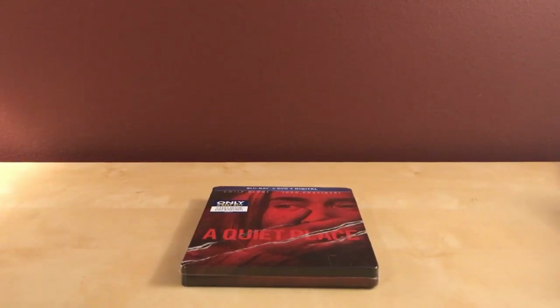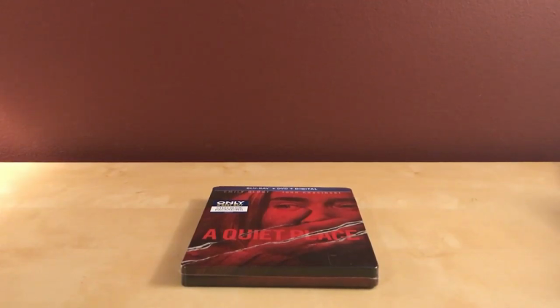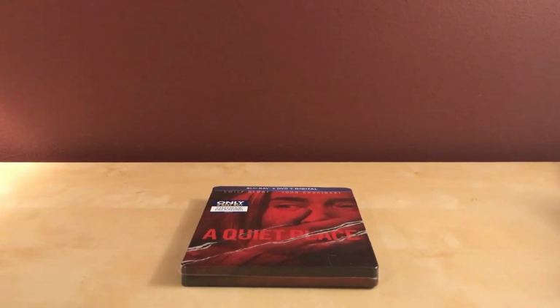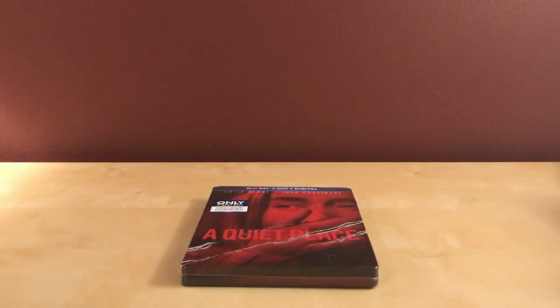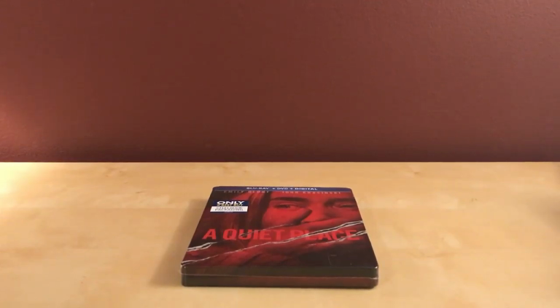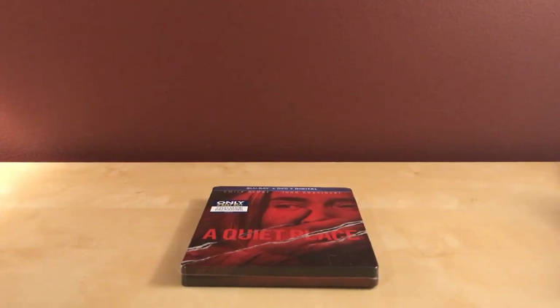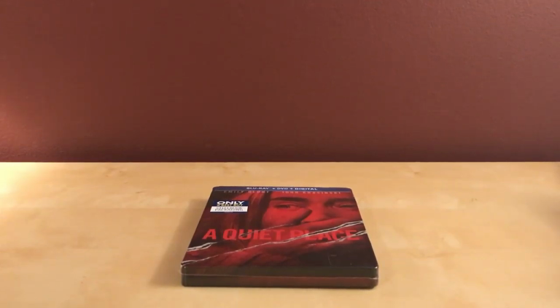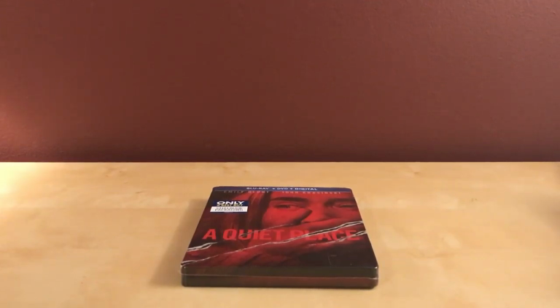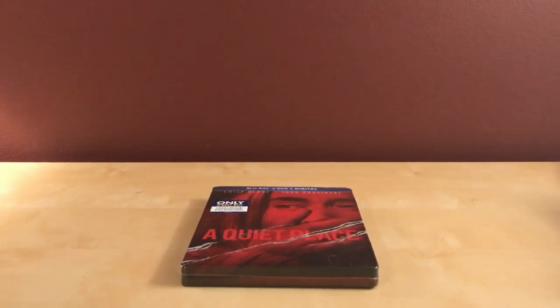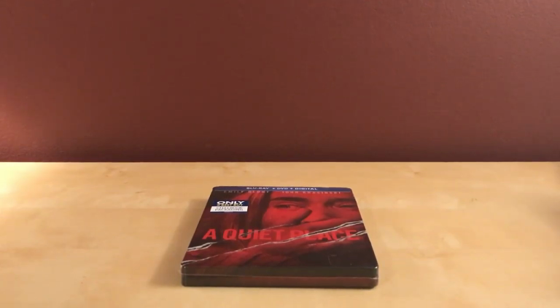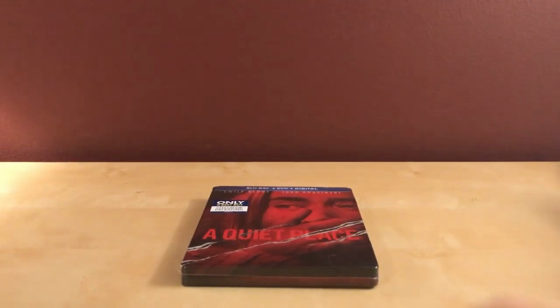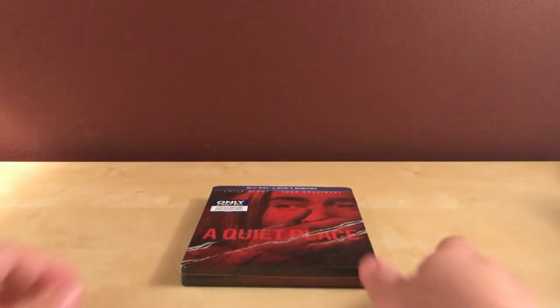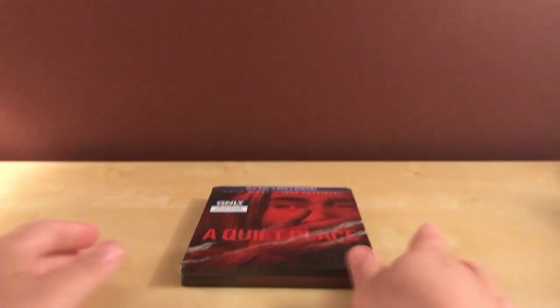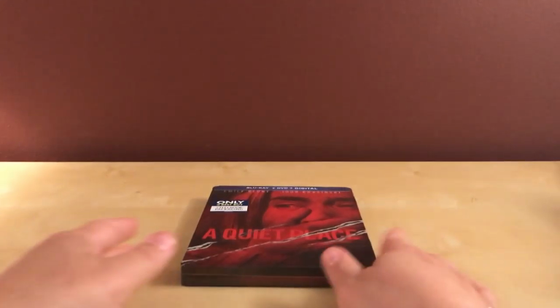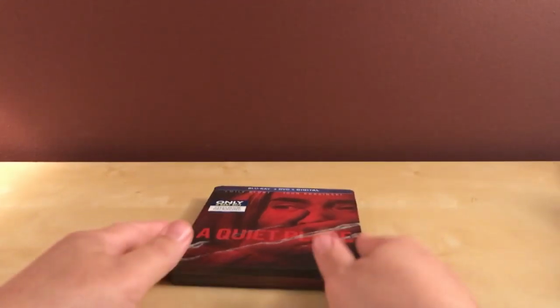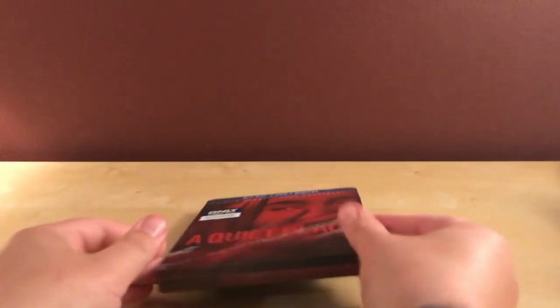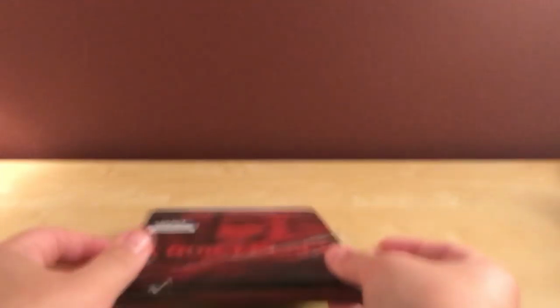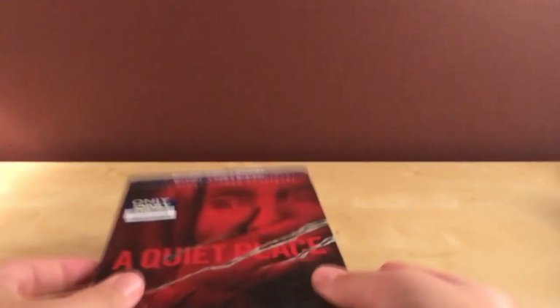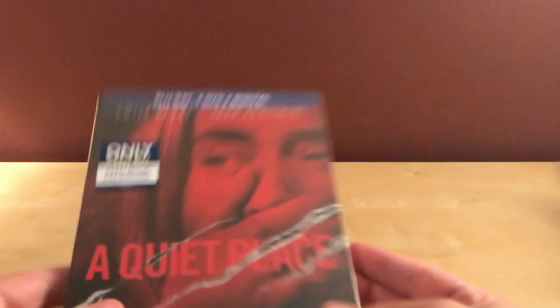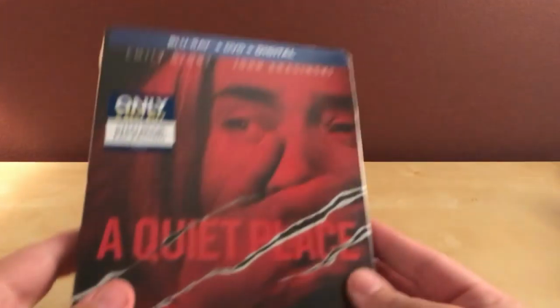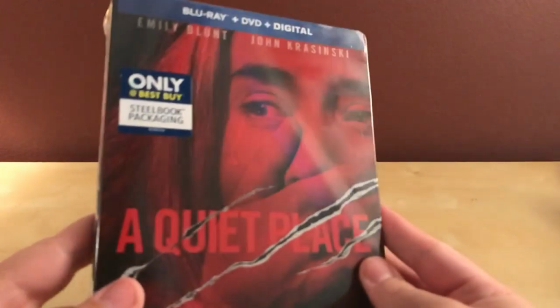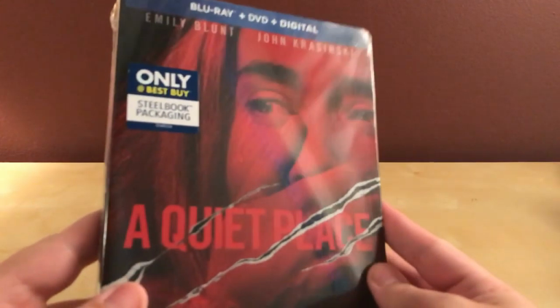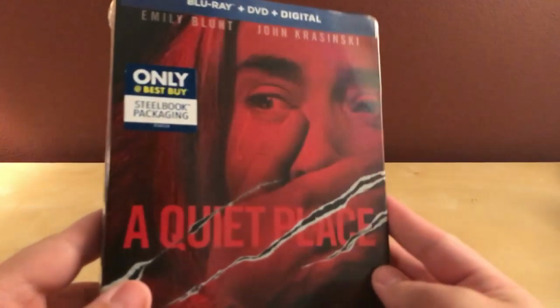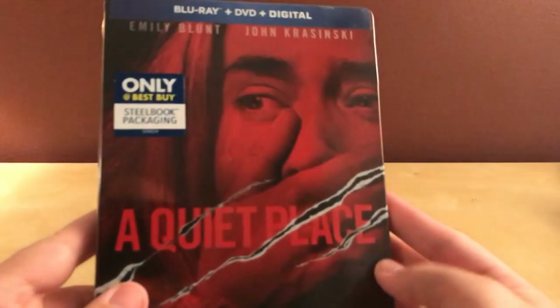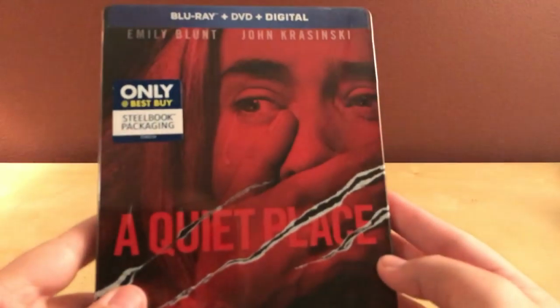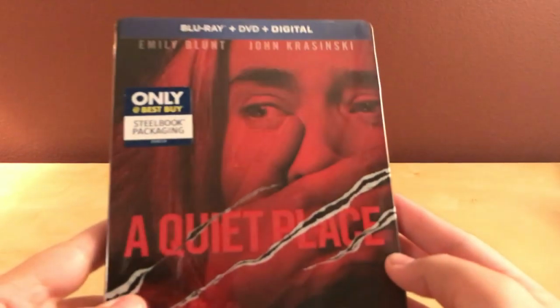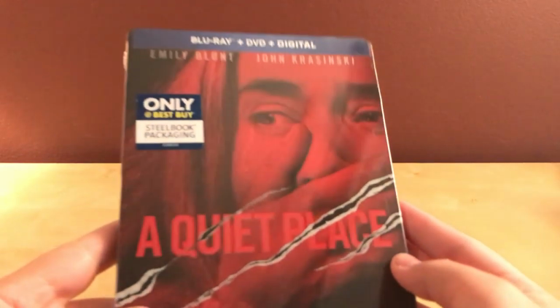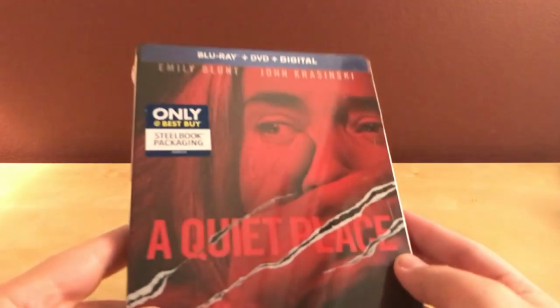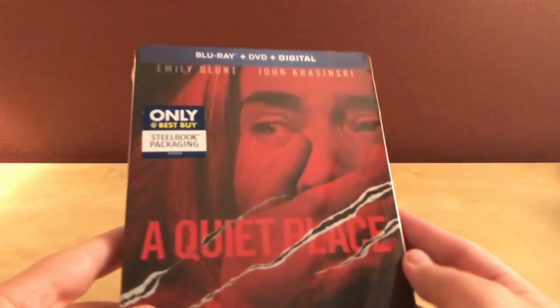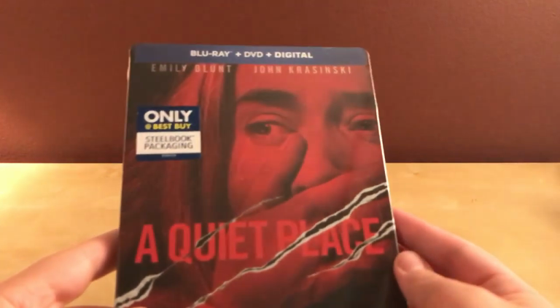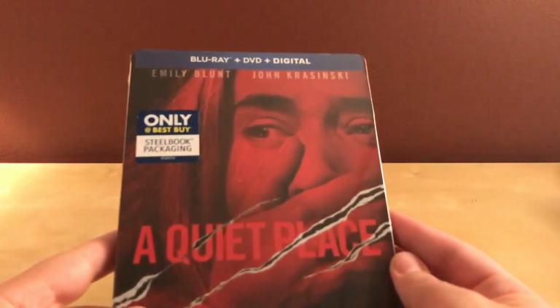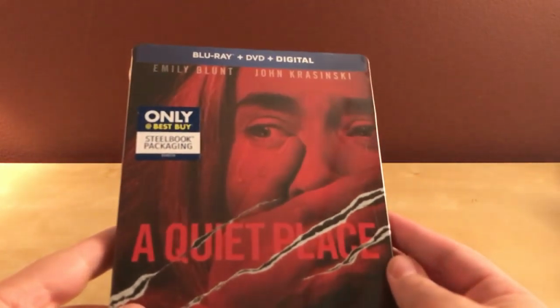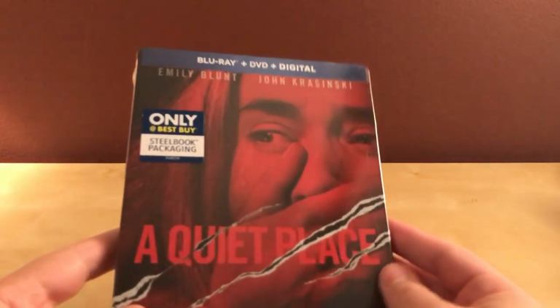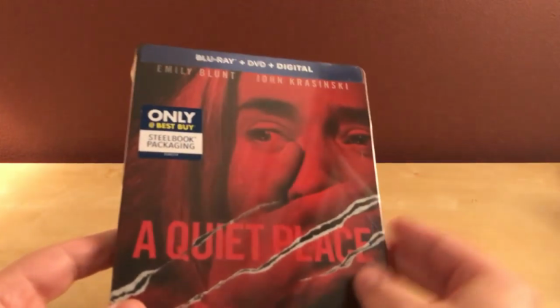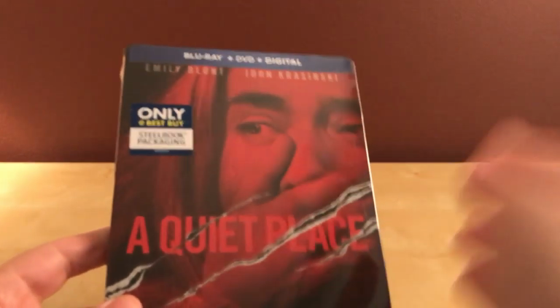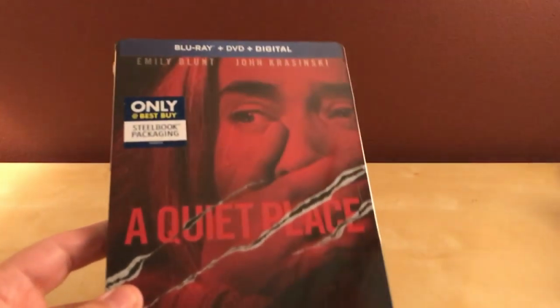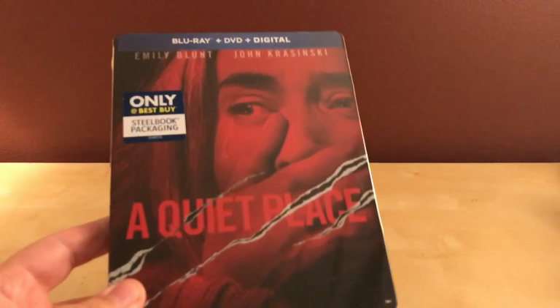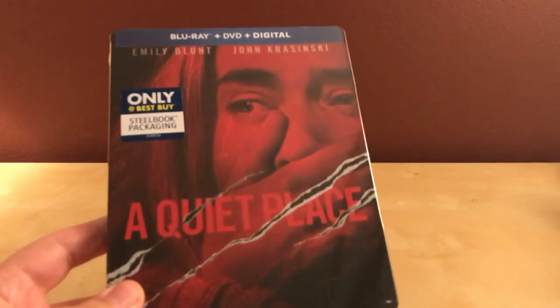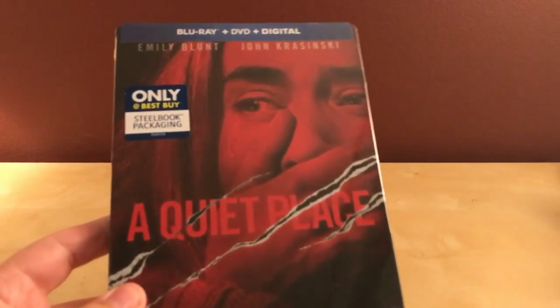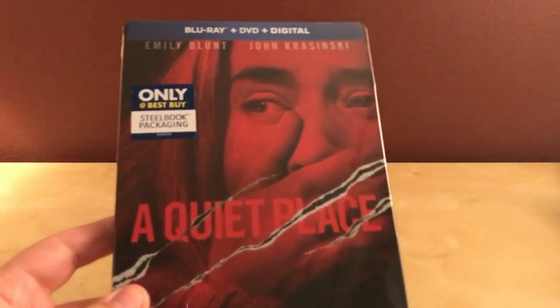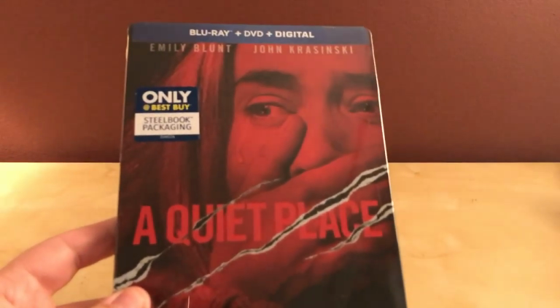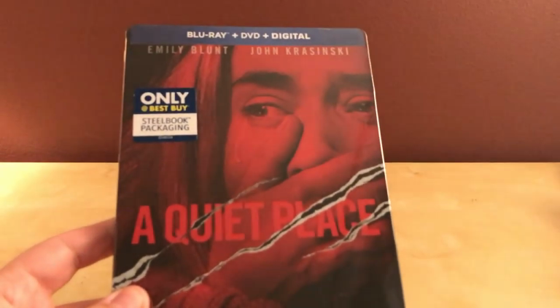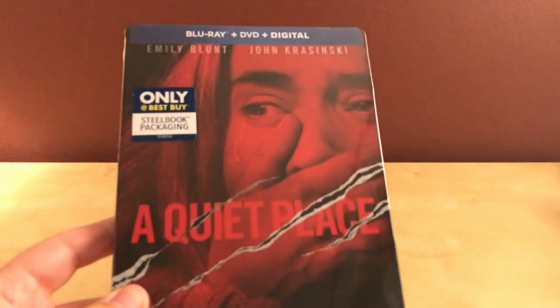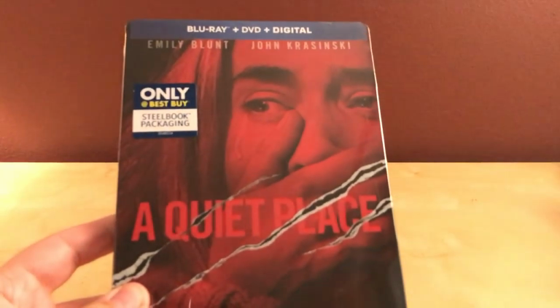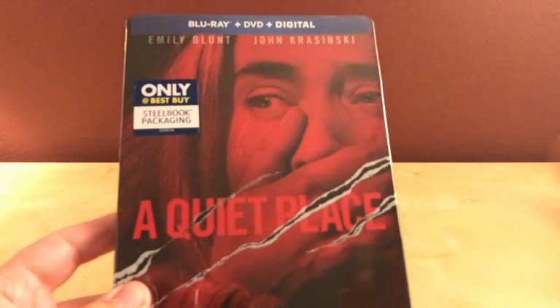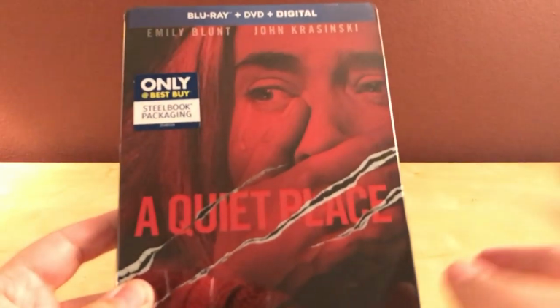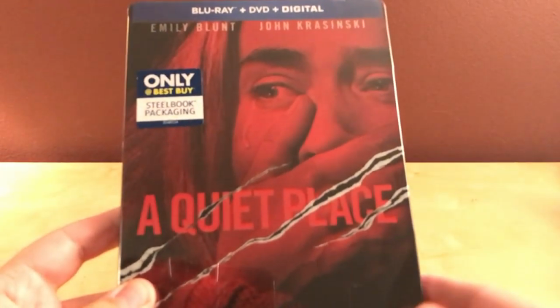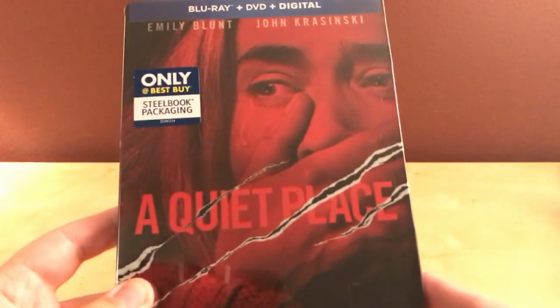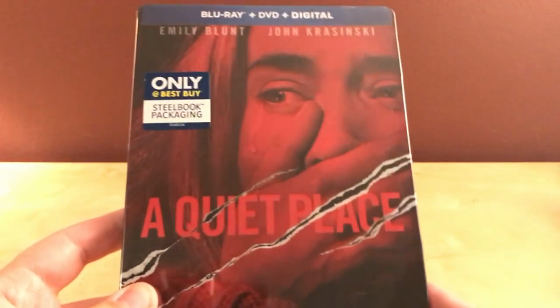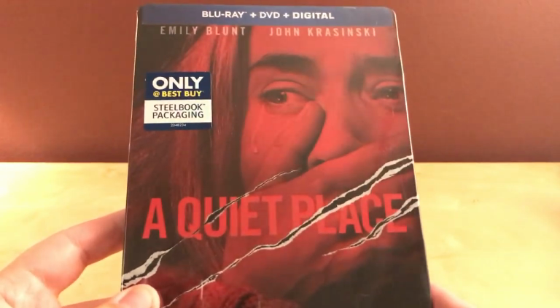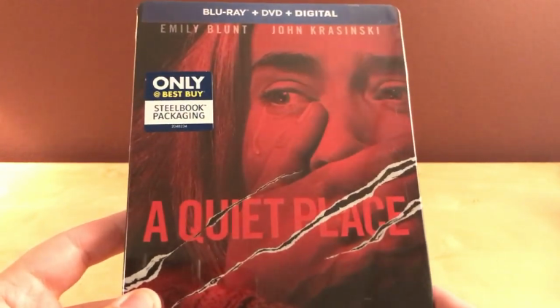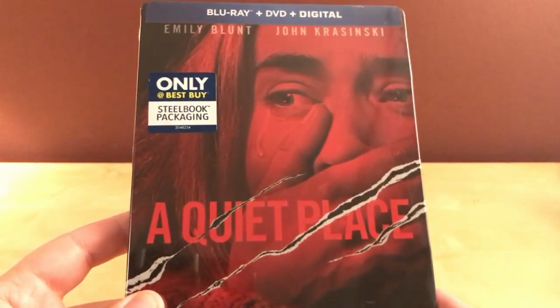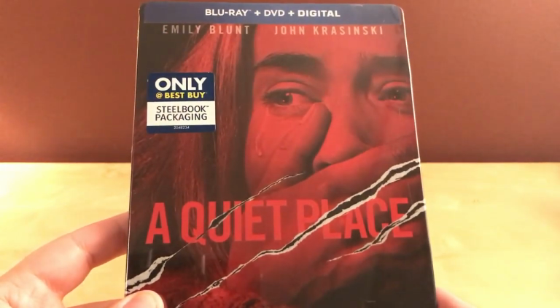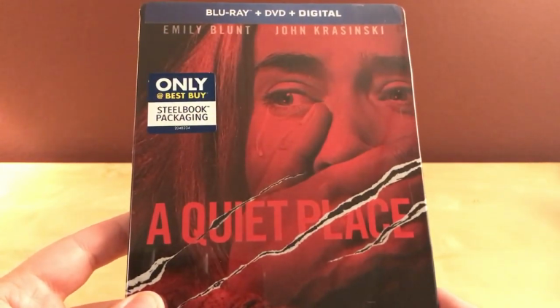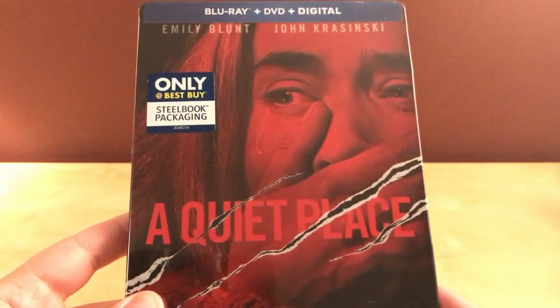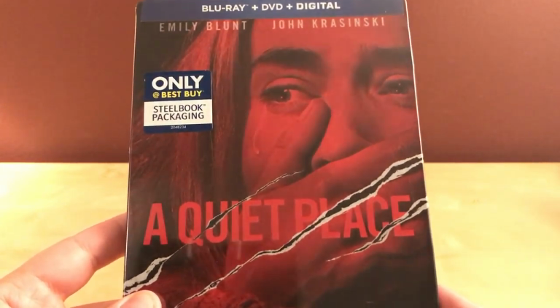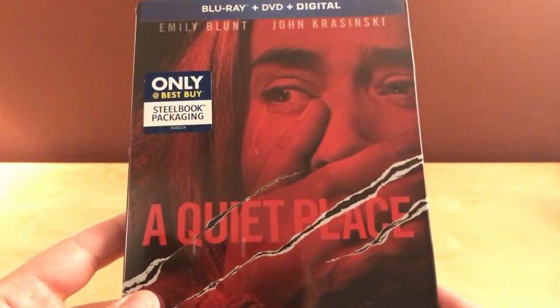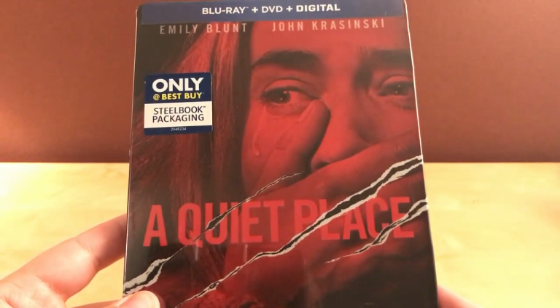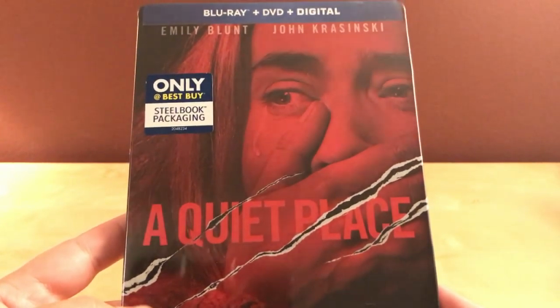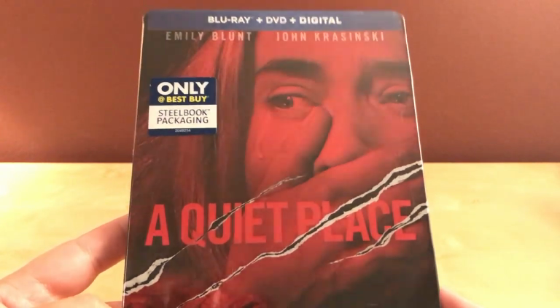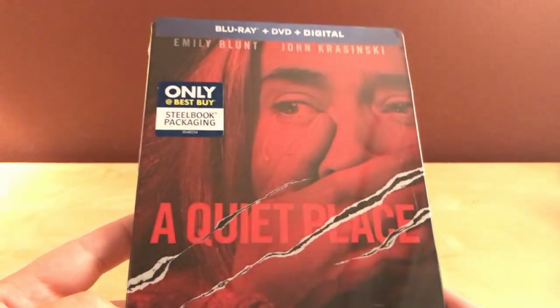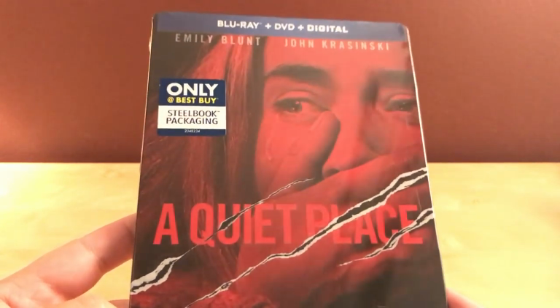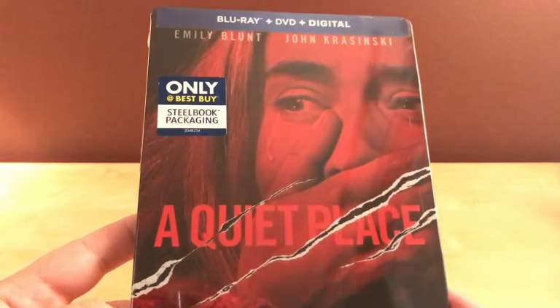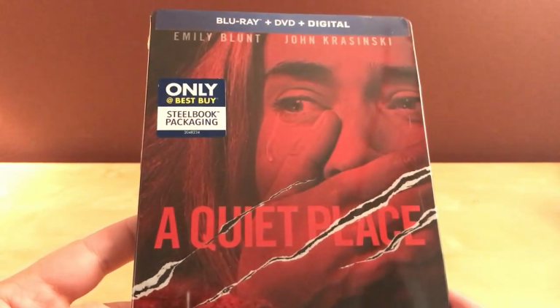Hey, what's up guys? I've got another steelbook unboxing for you. This is the Best Buy exclusive A Quiet Place.